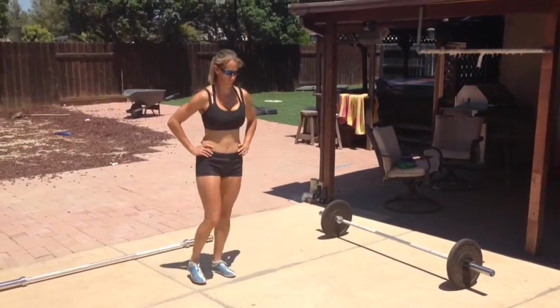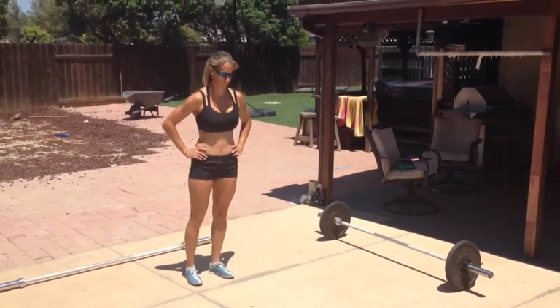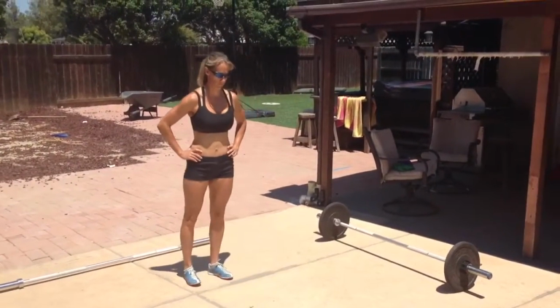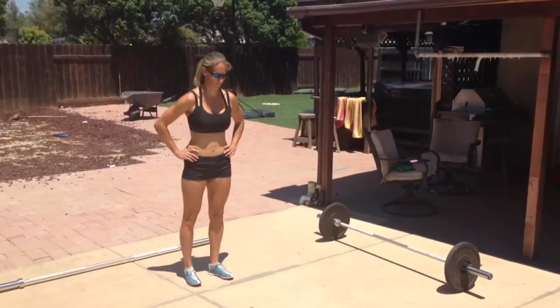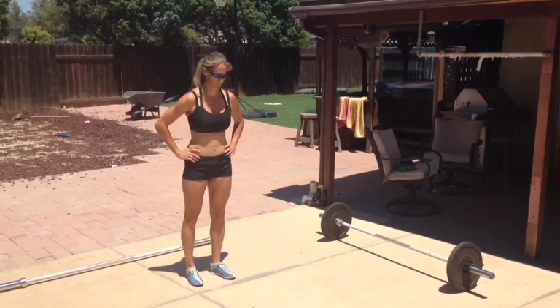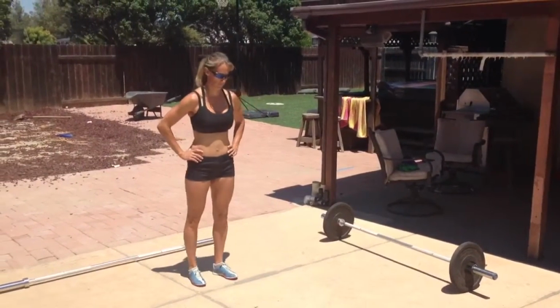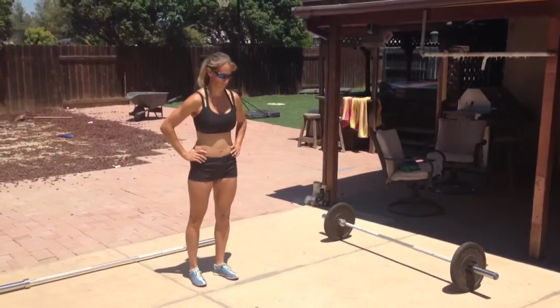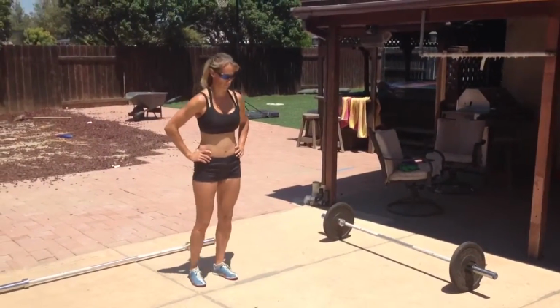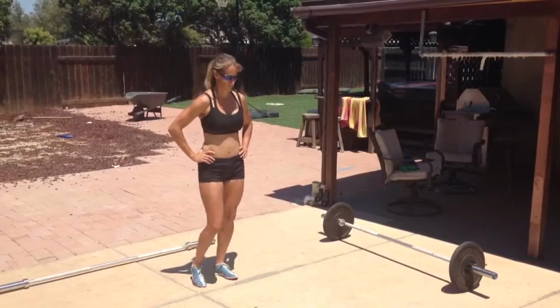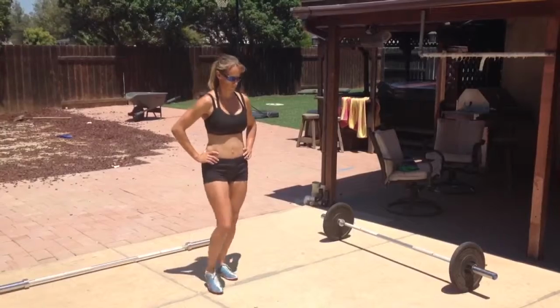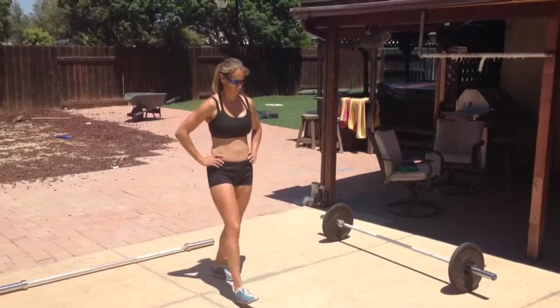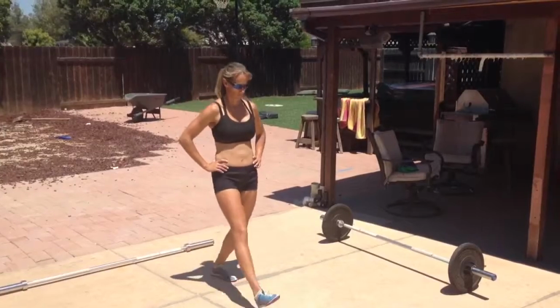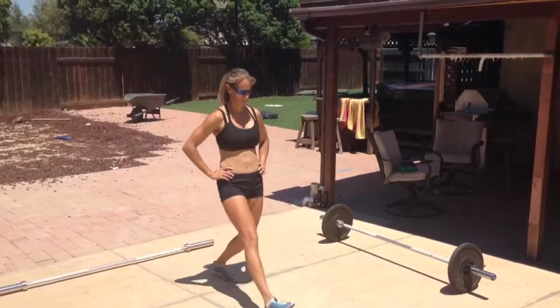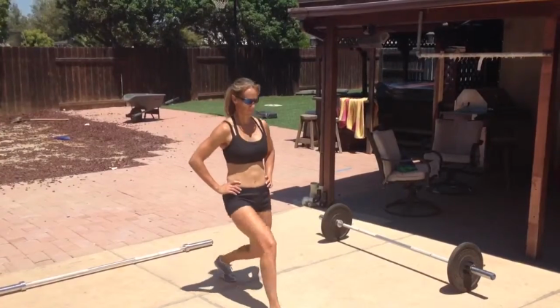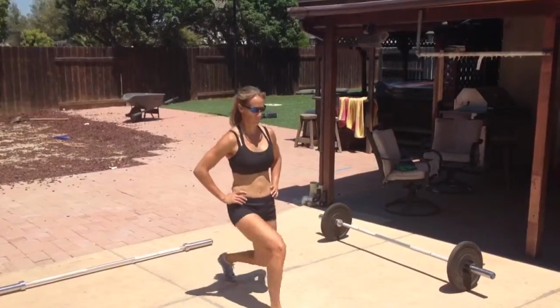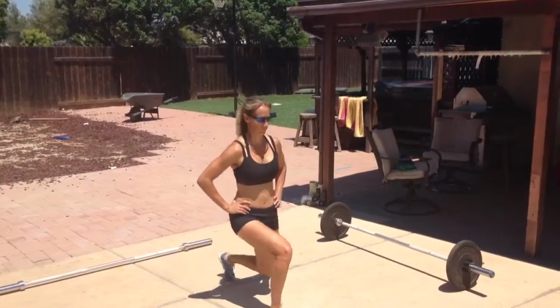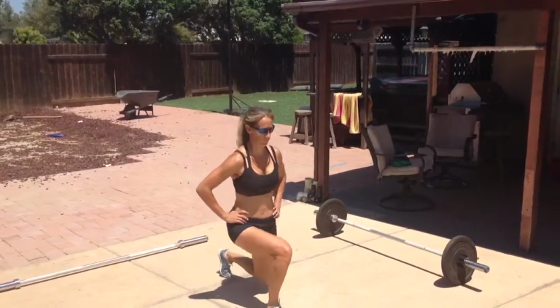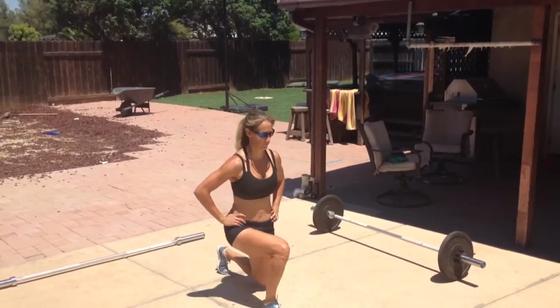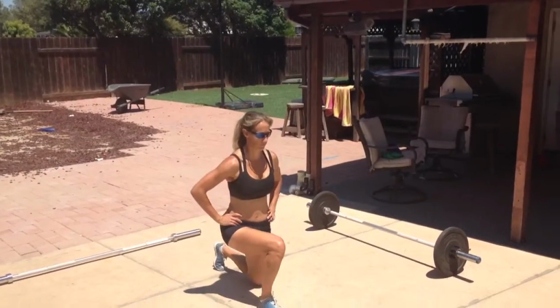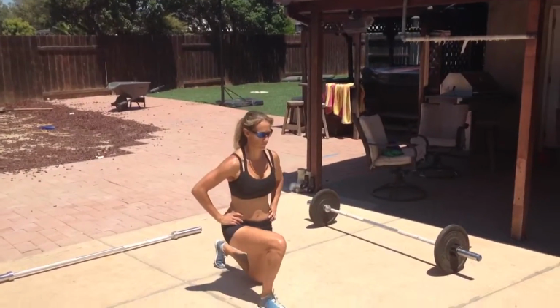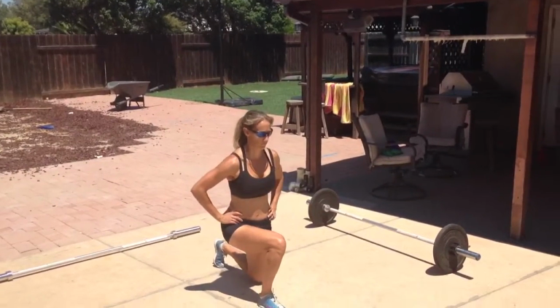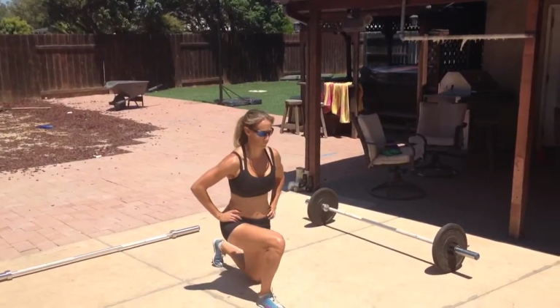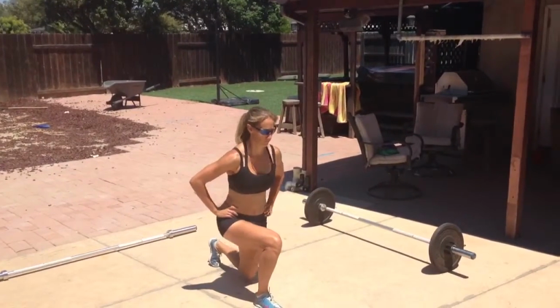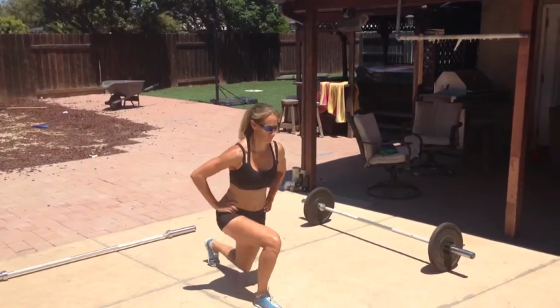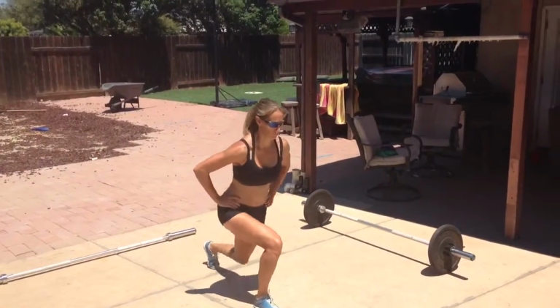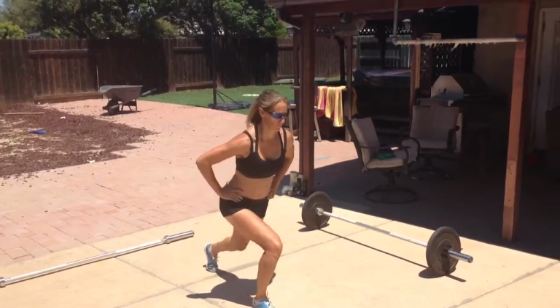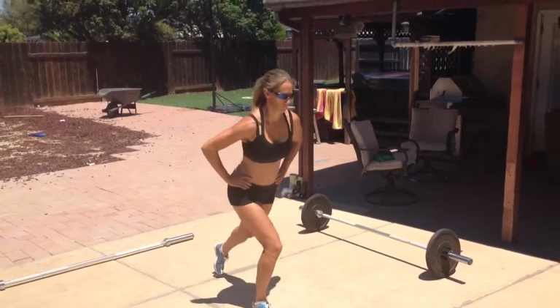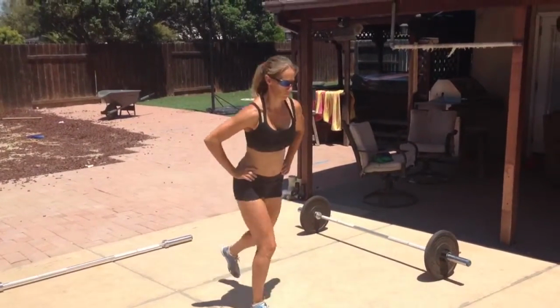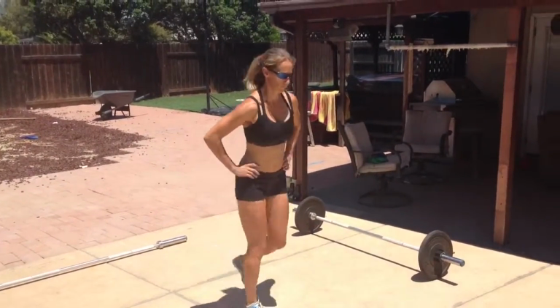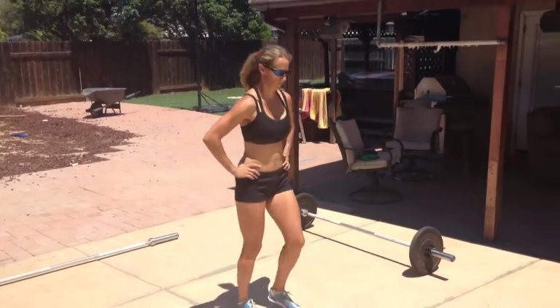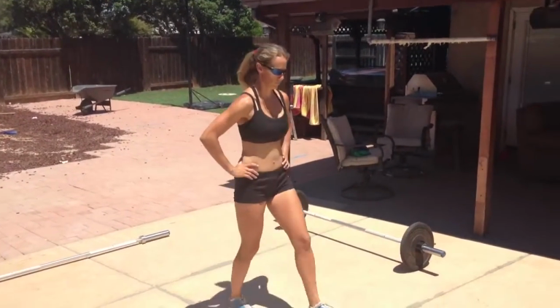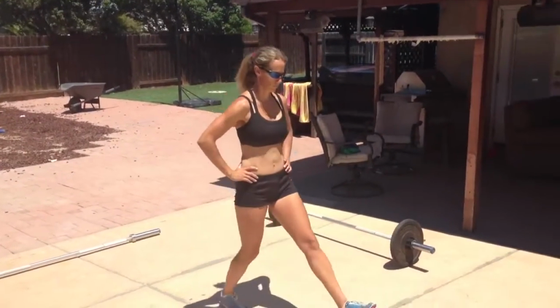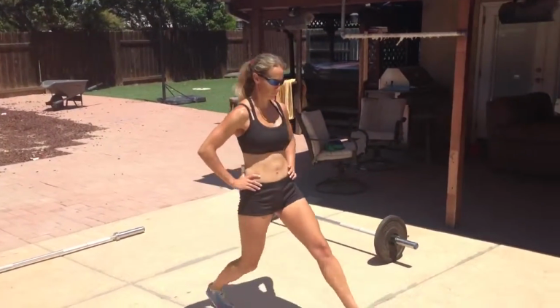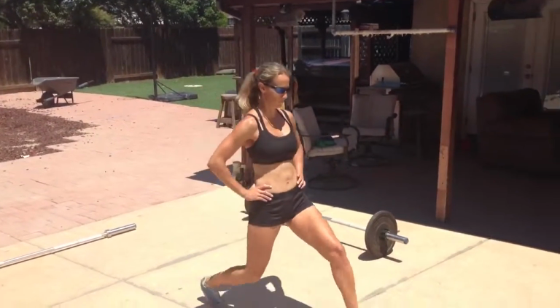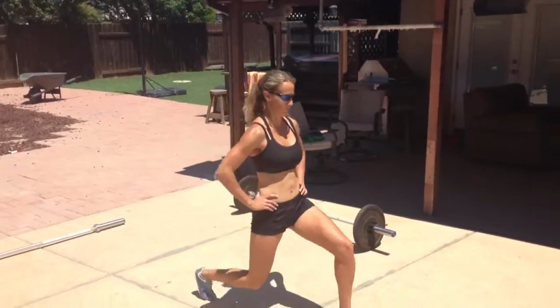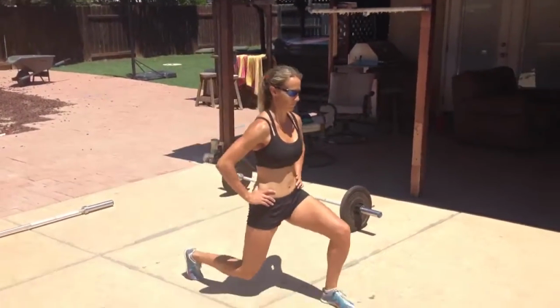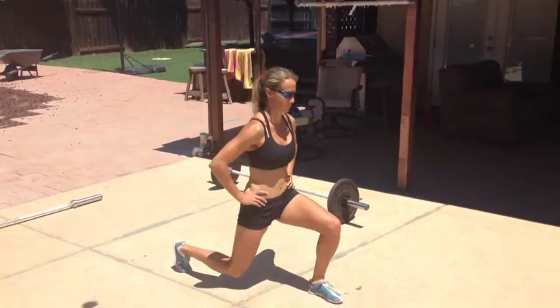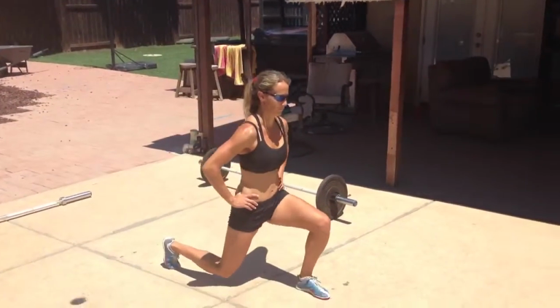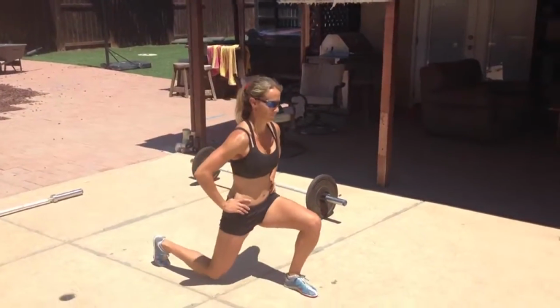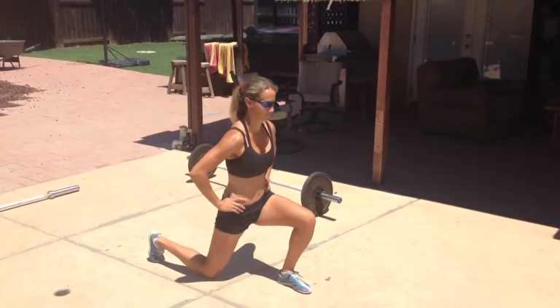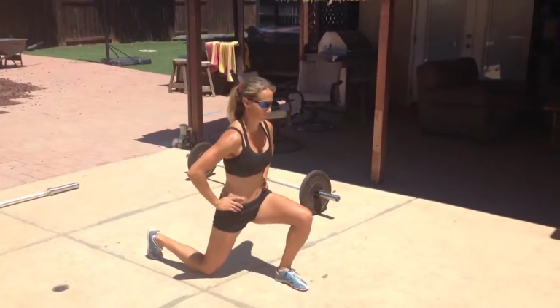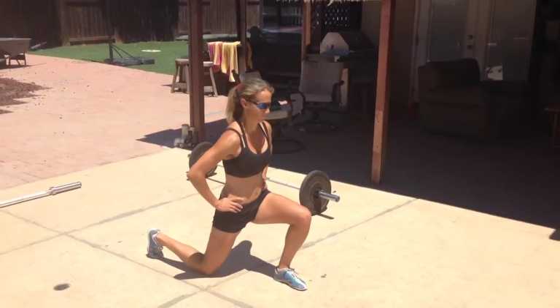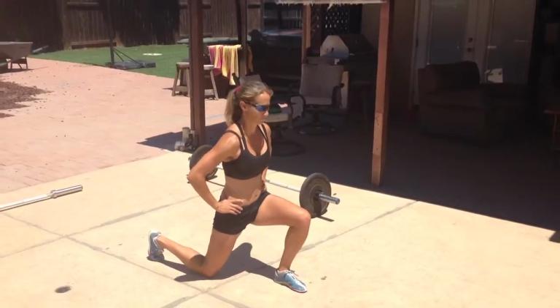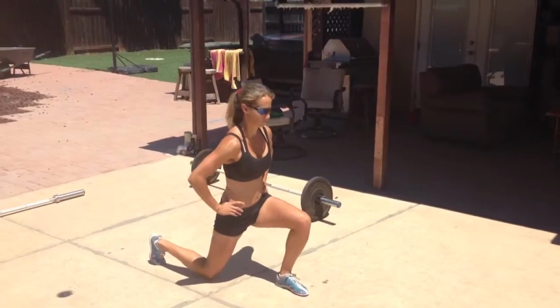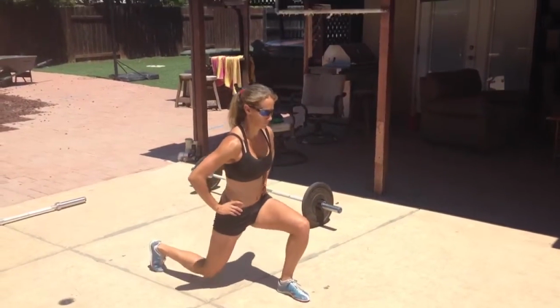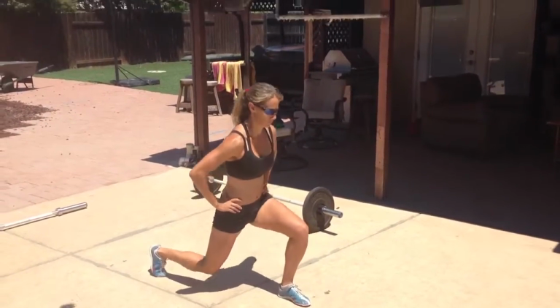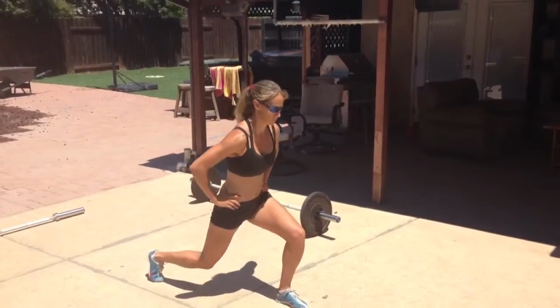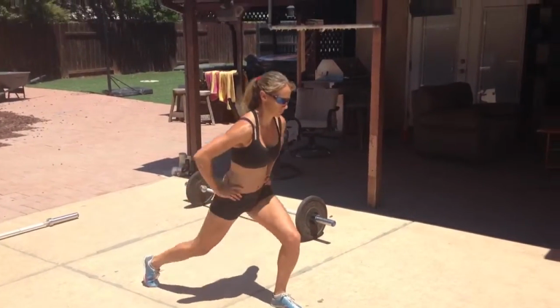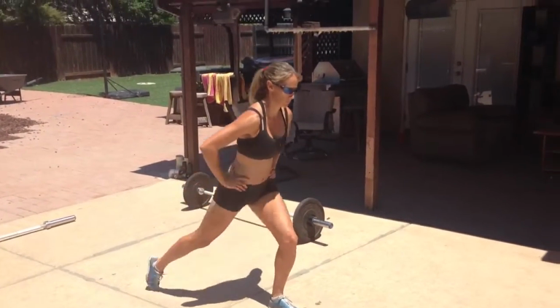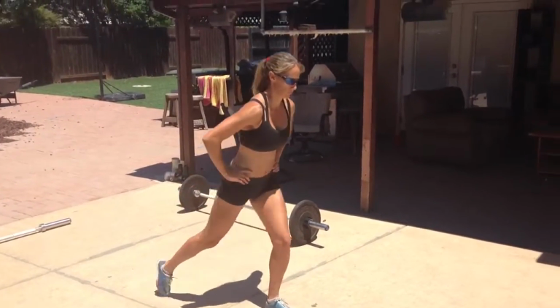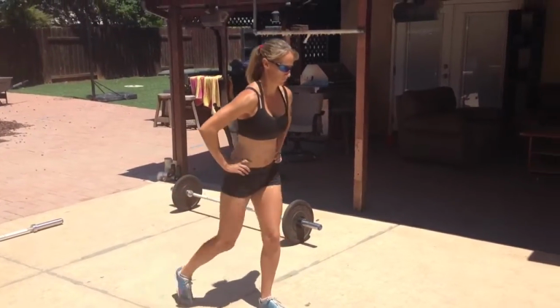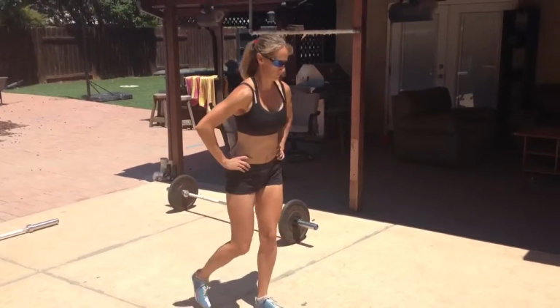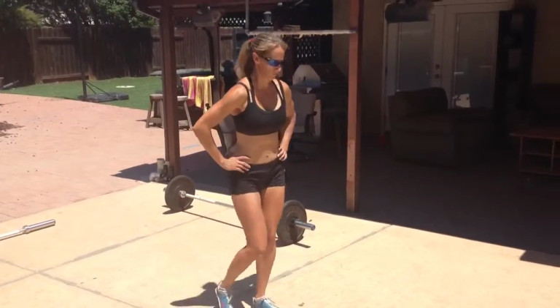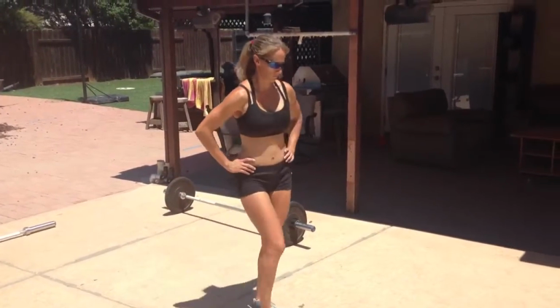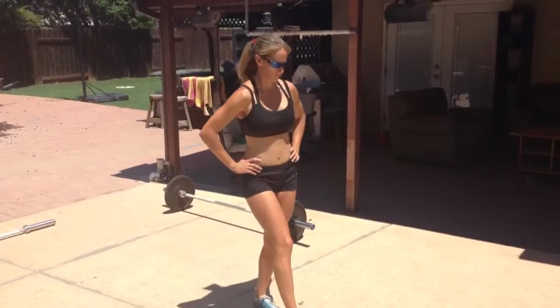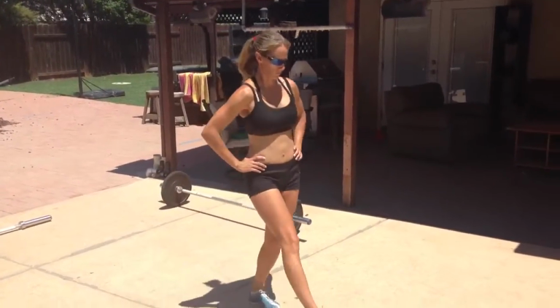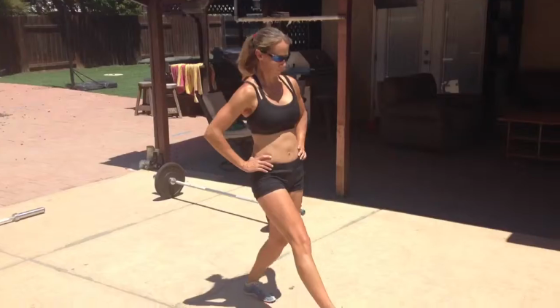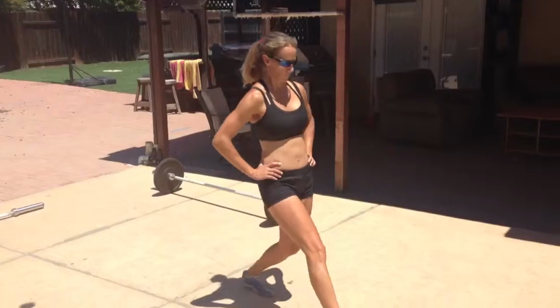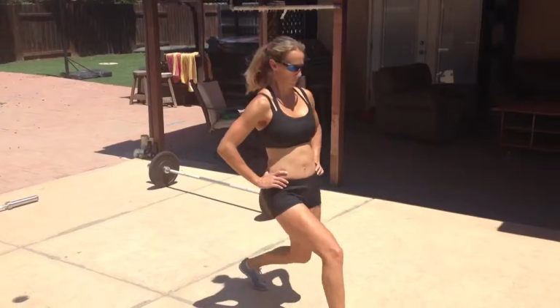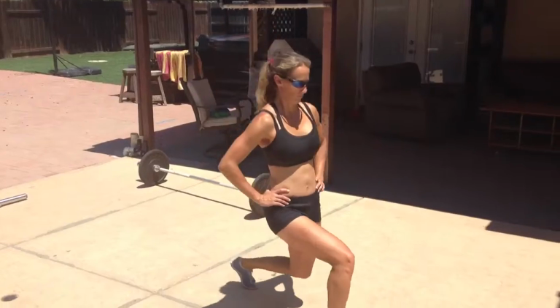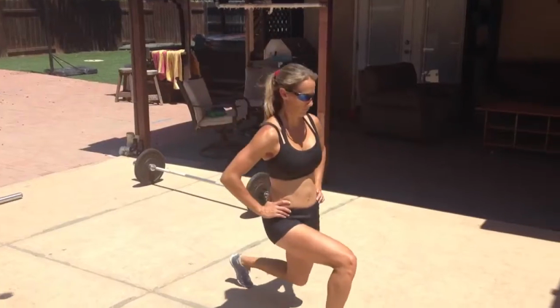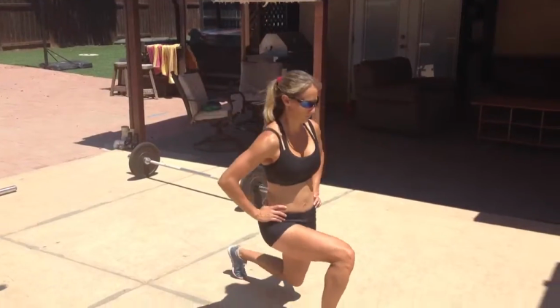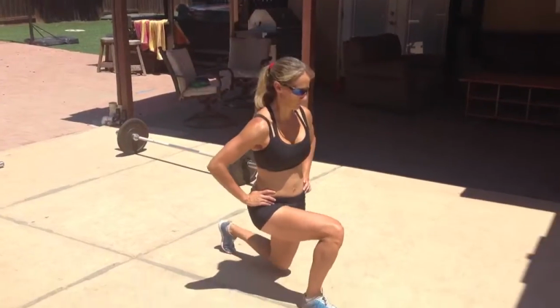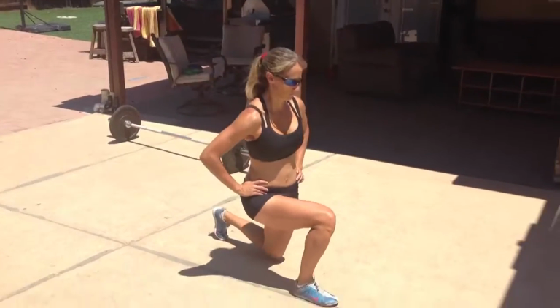Walking lunge. It's just basically walking forward, big steps, touching your knee to the ground.